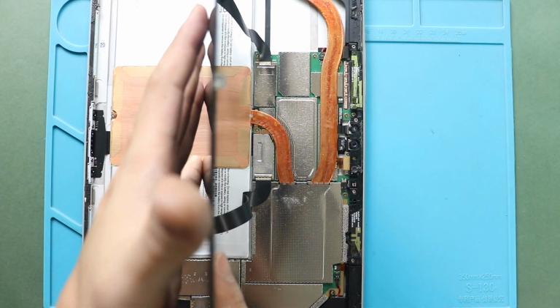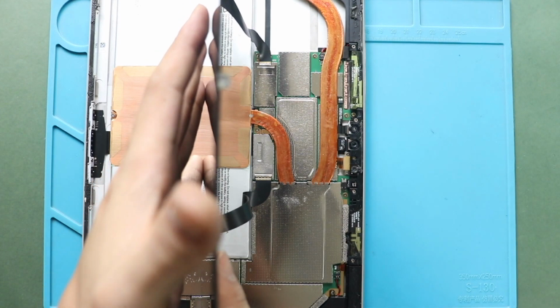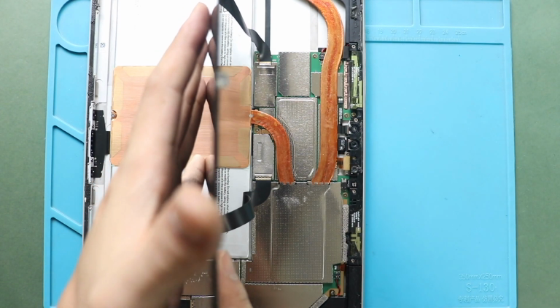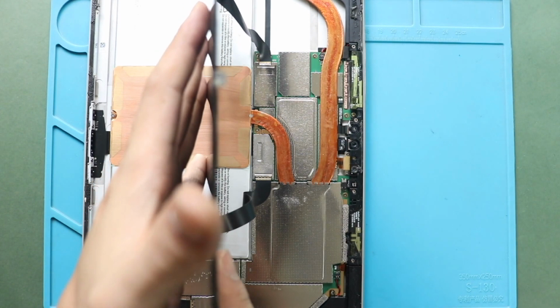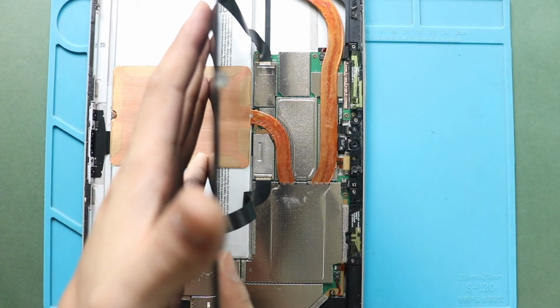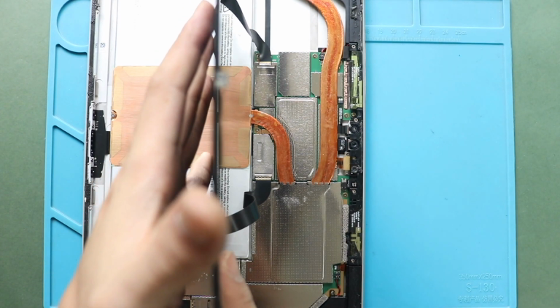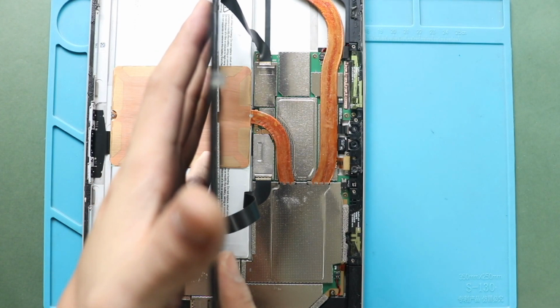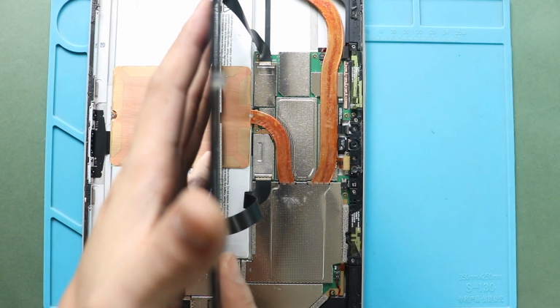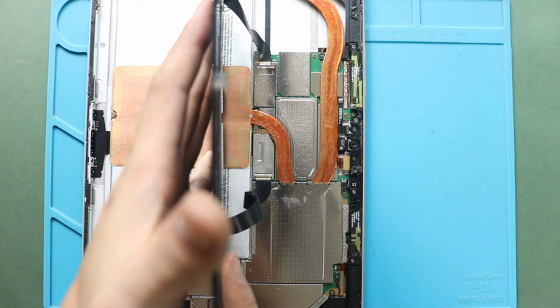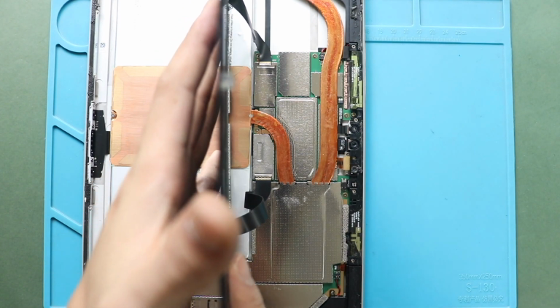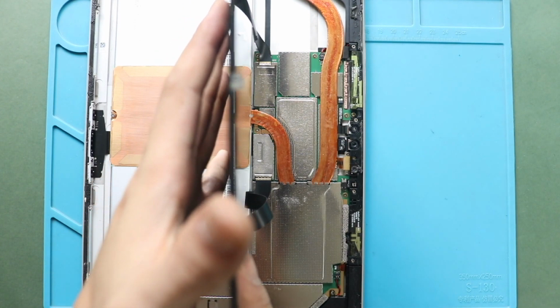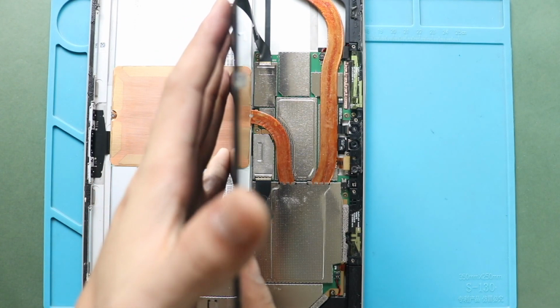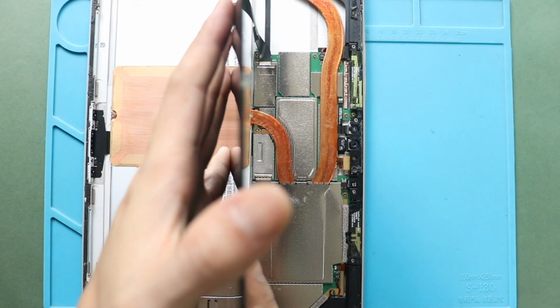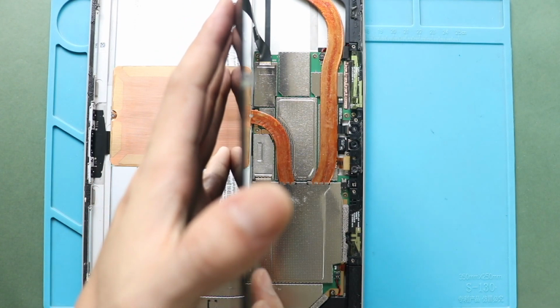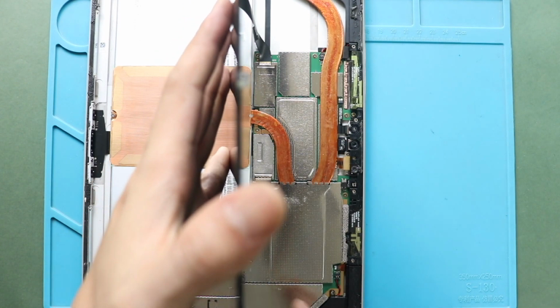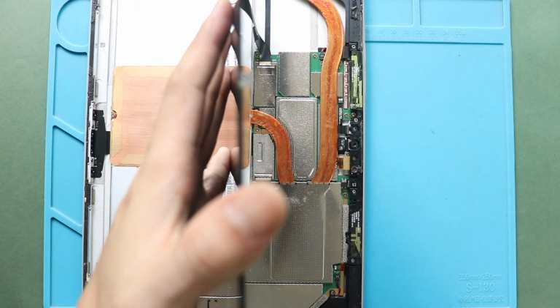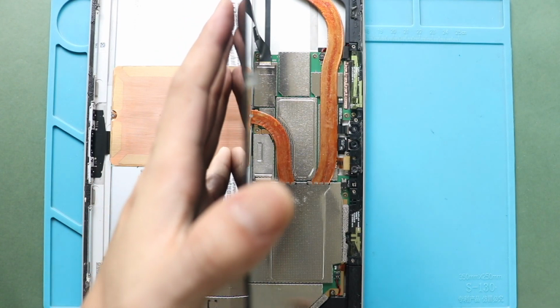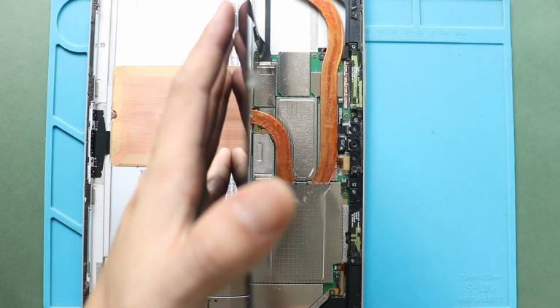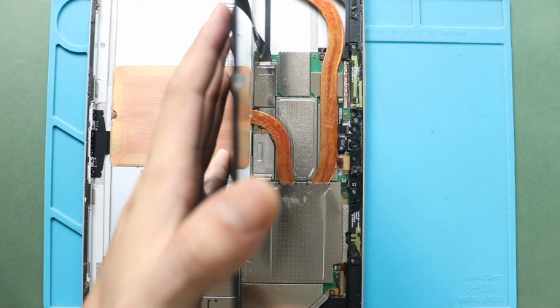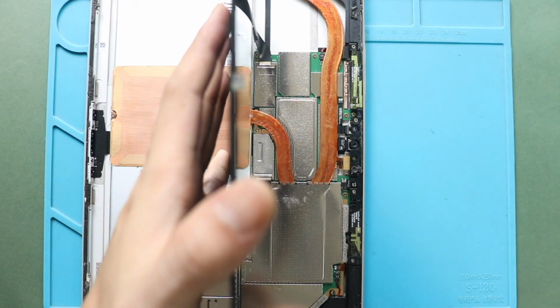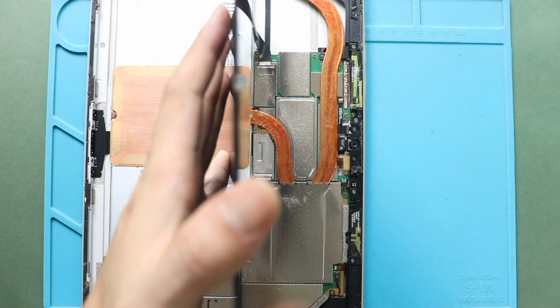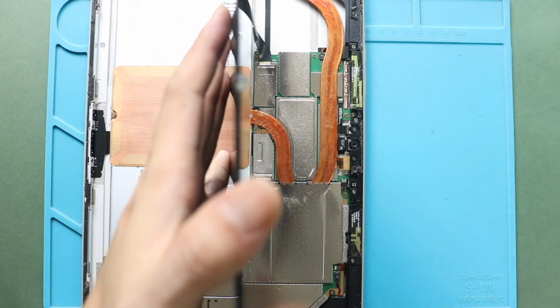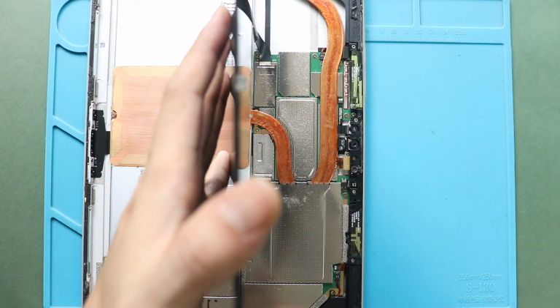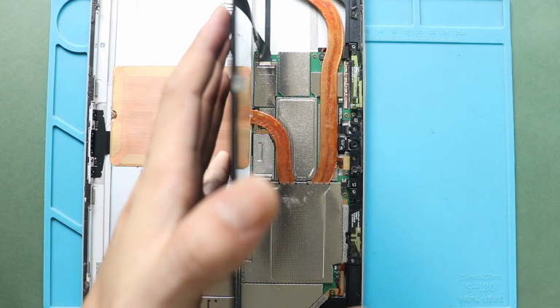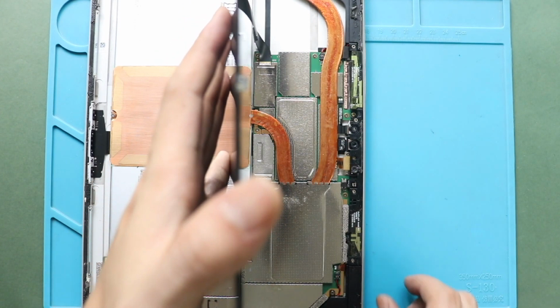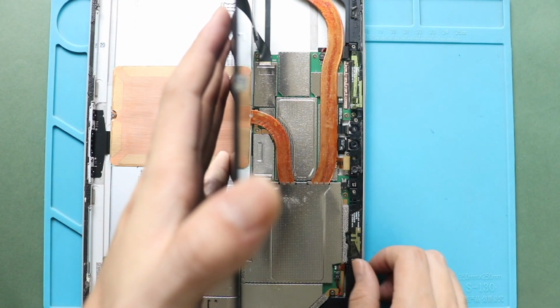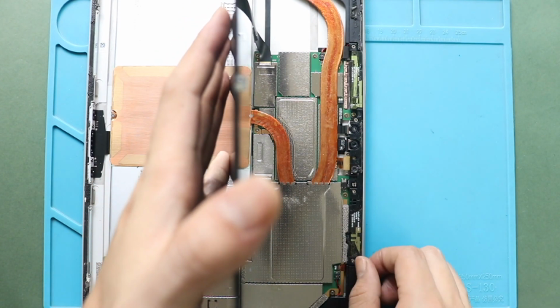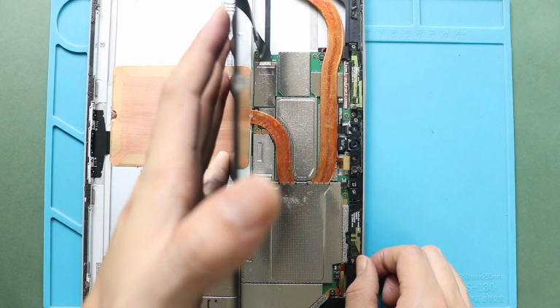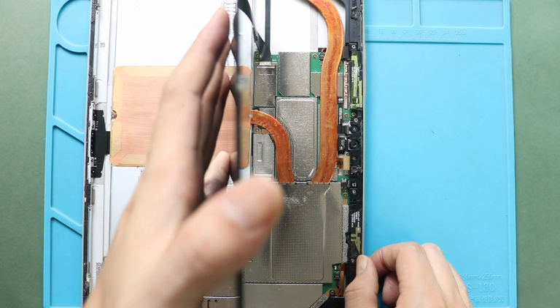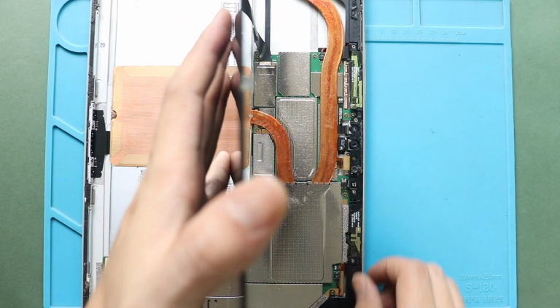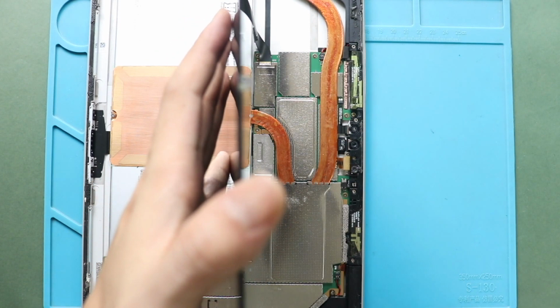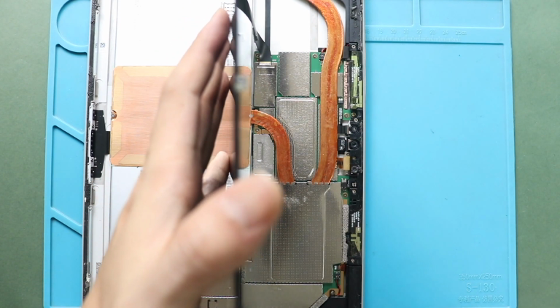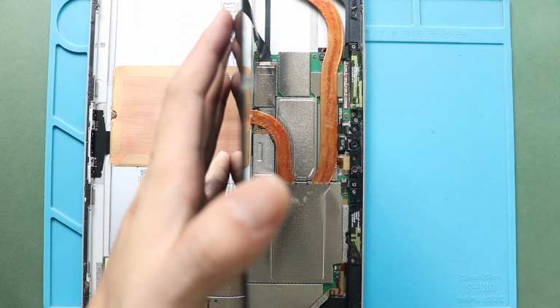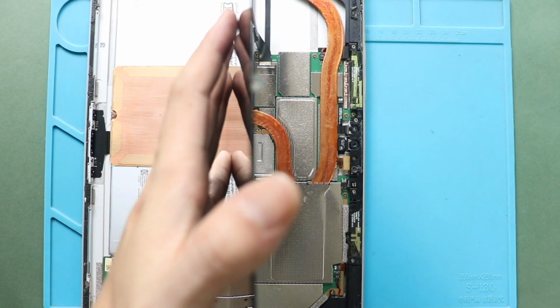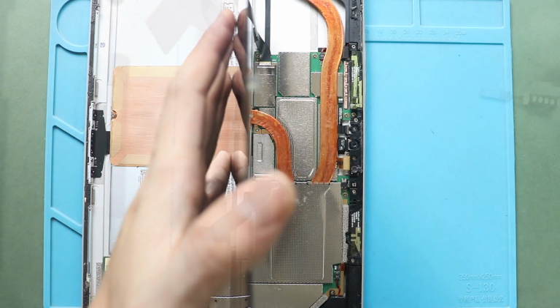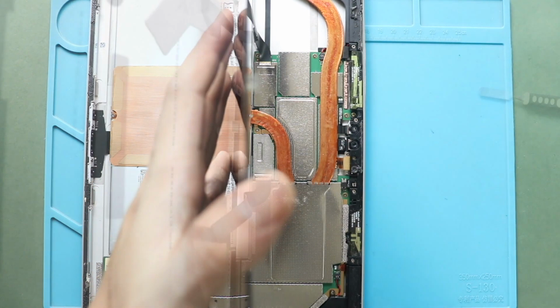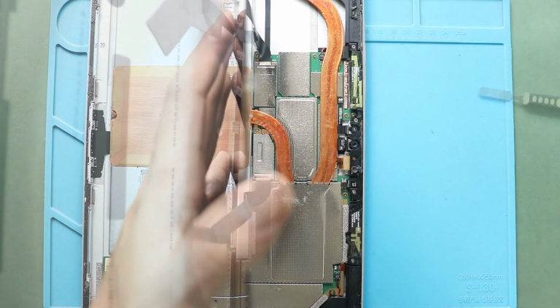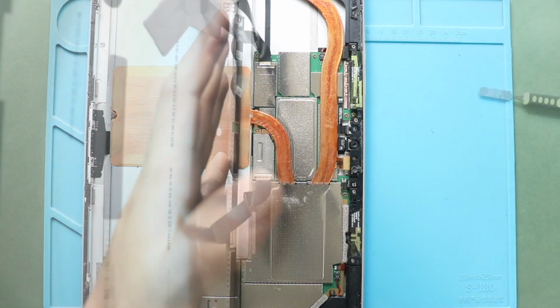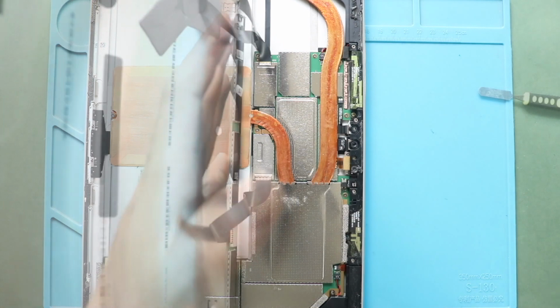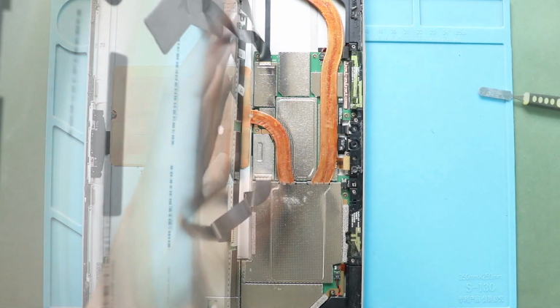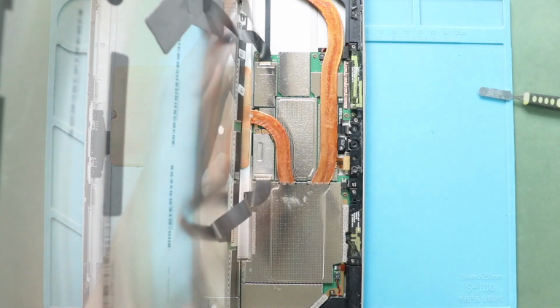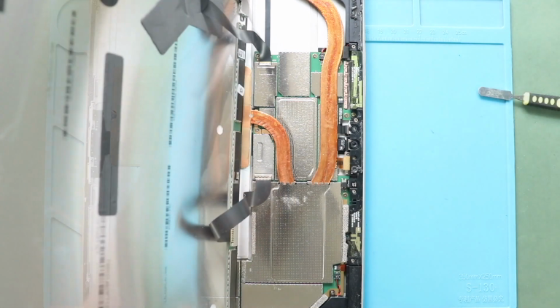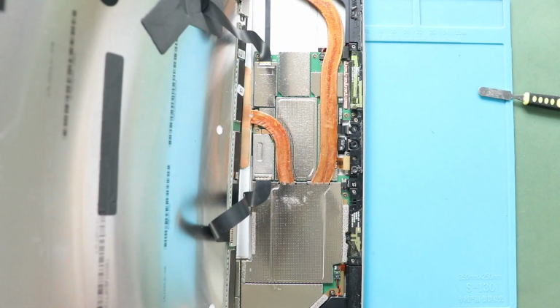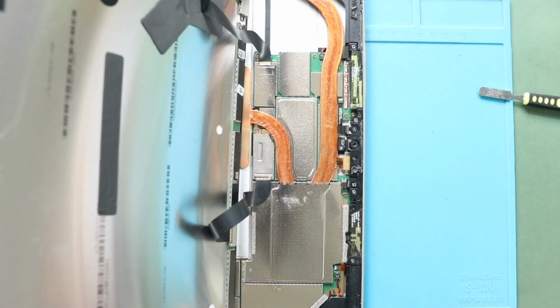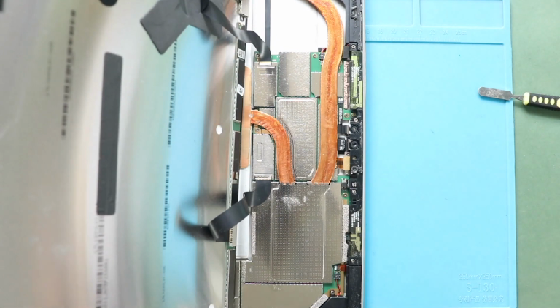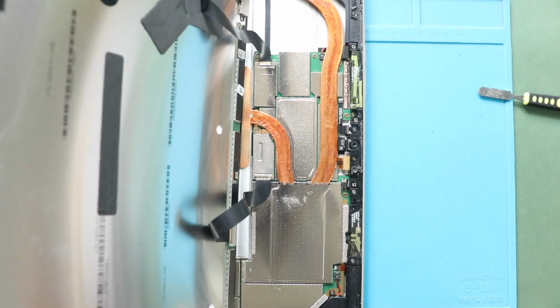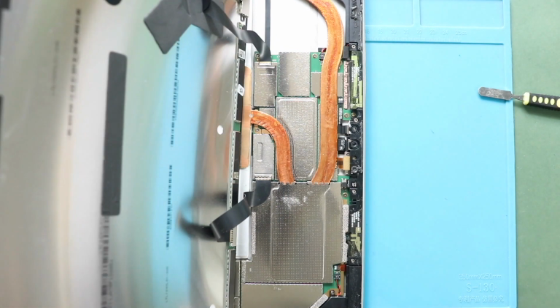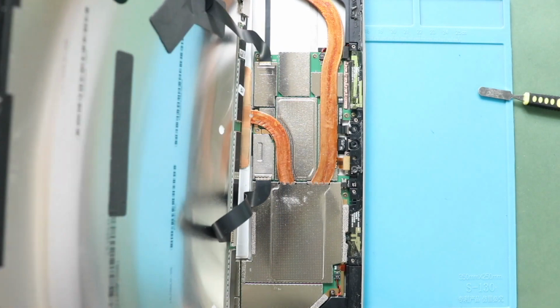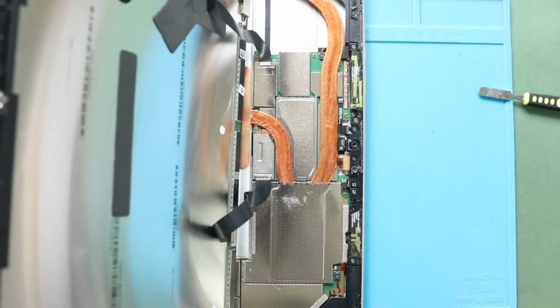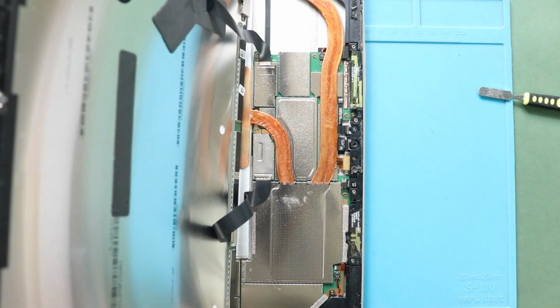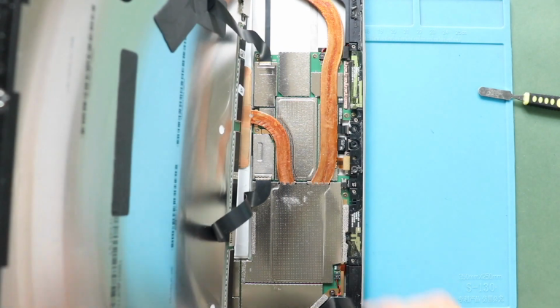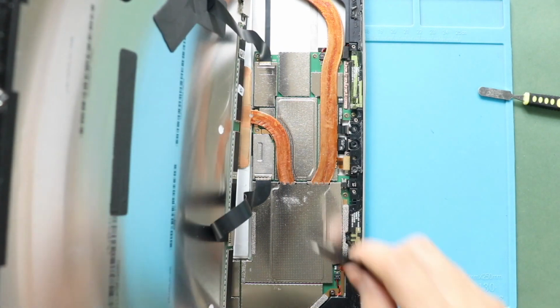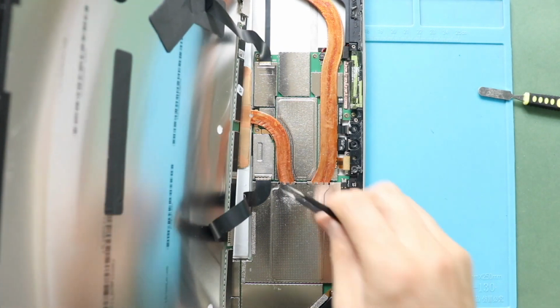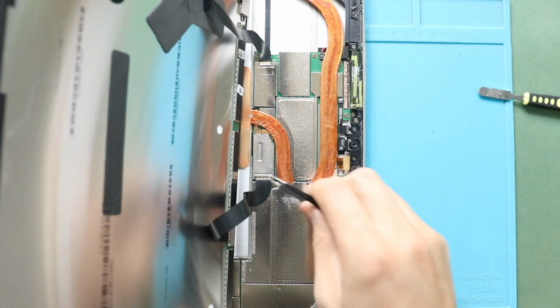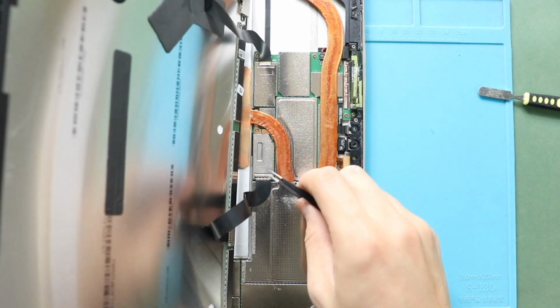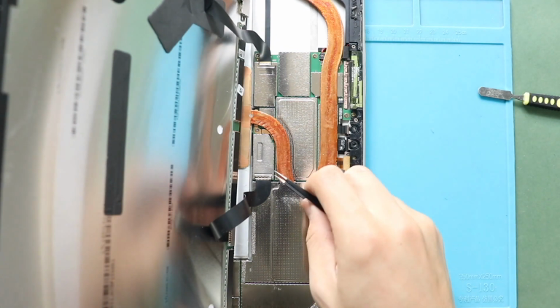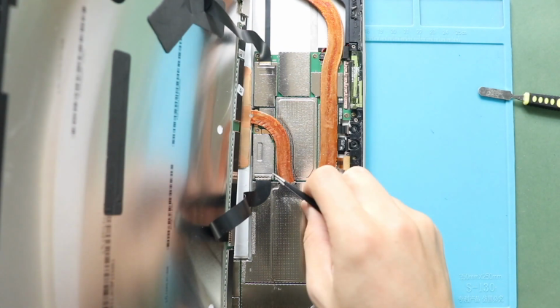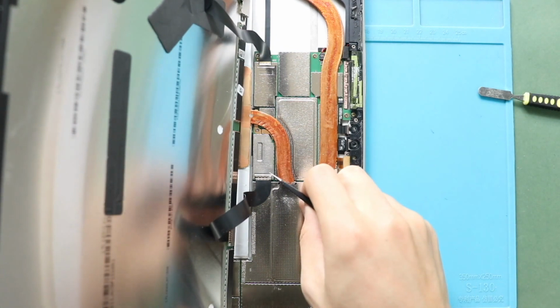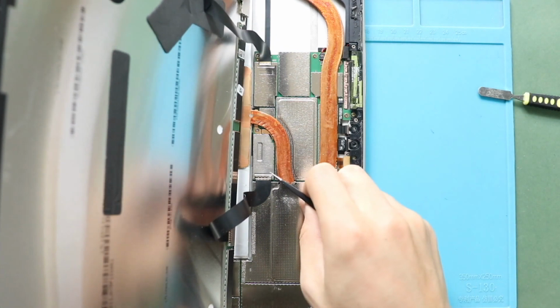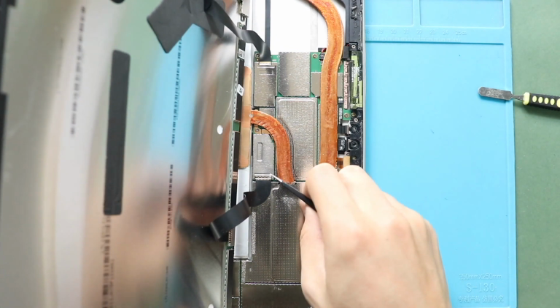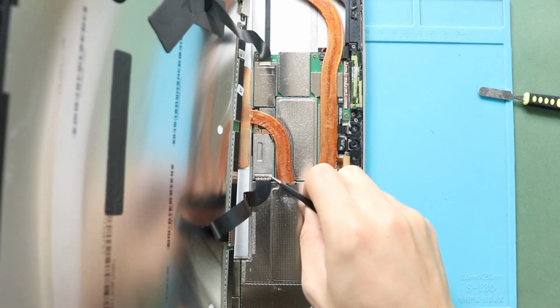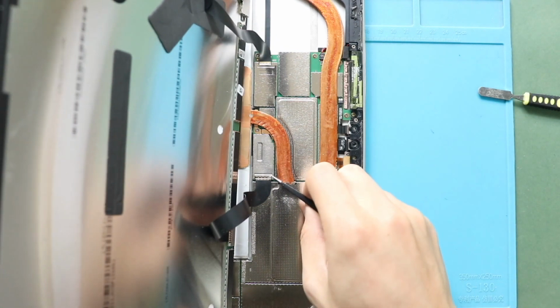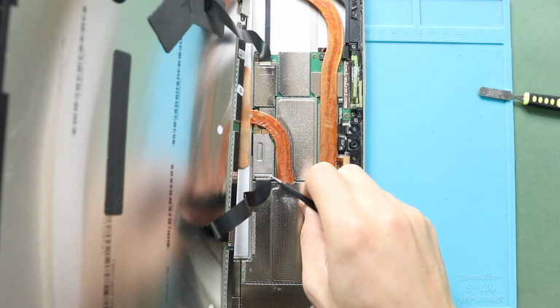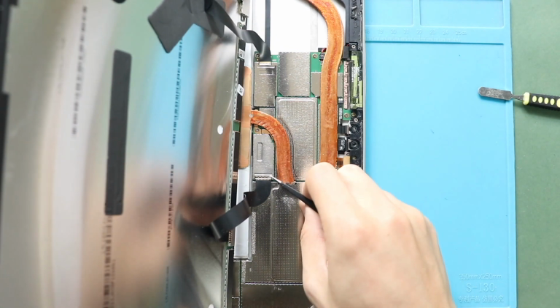First, take out both protector shields covering the connector plugs. Gently use a pry tool or tweezer for this process.